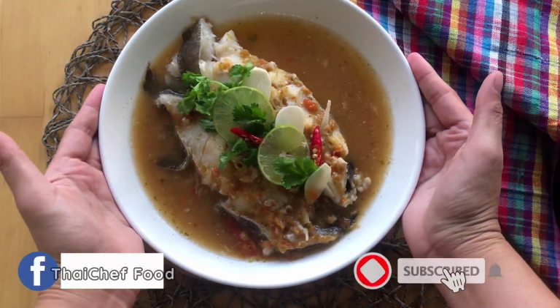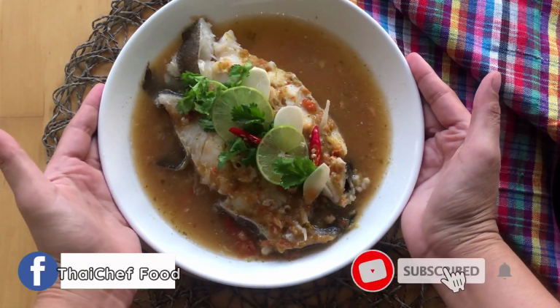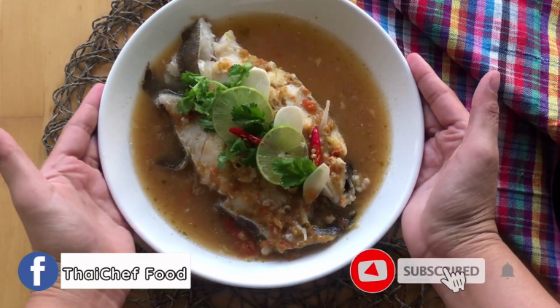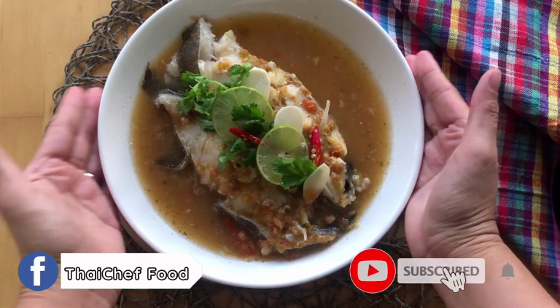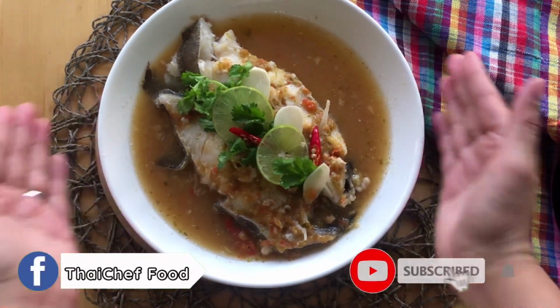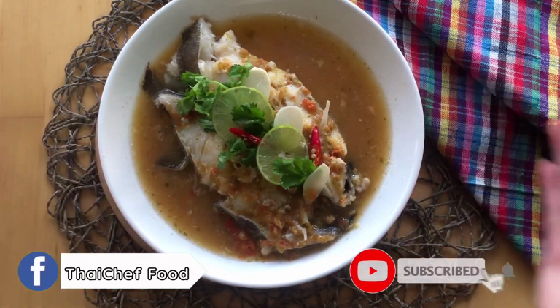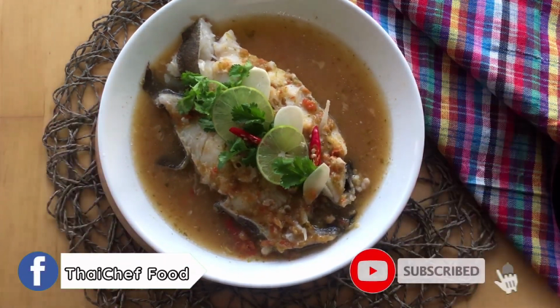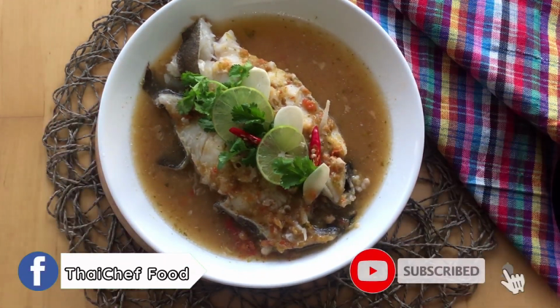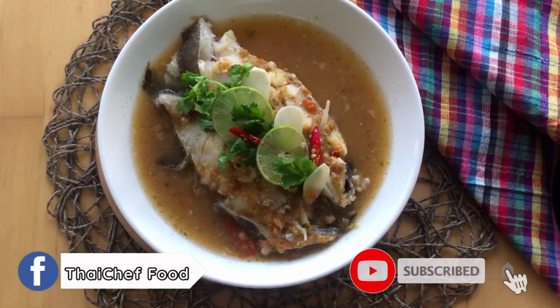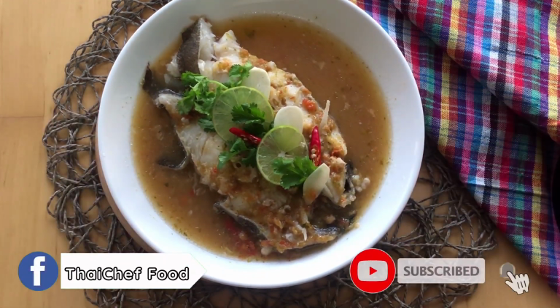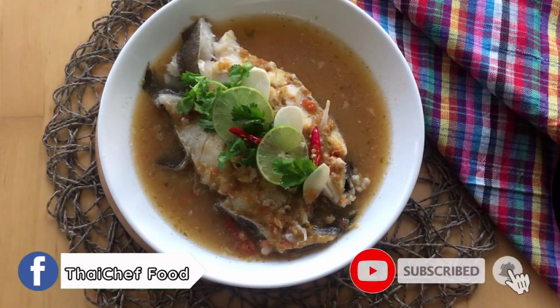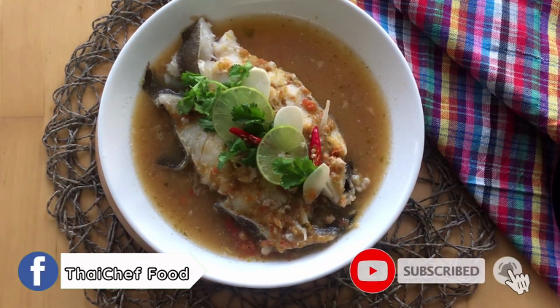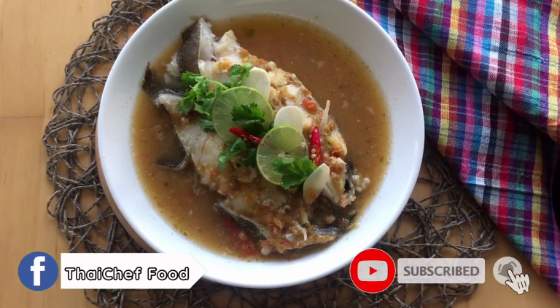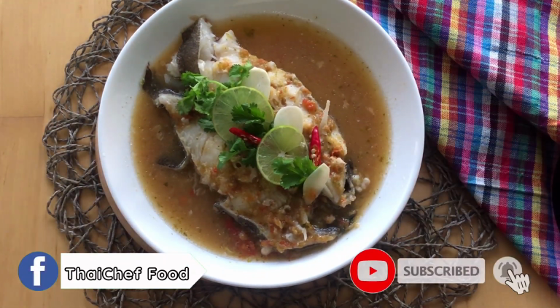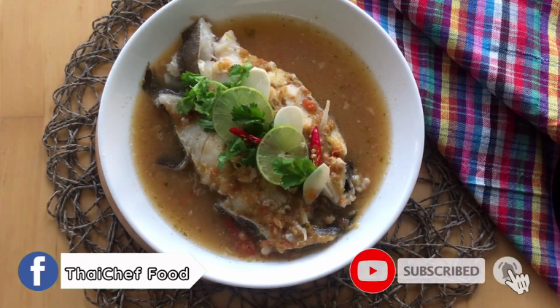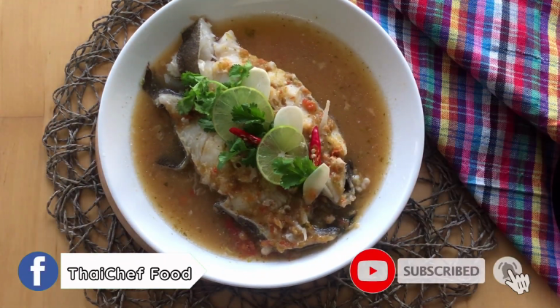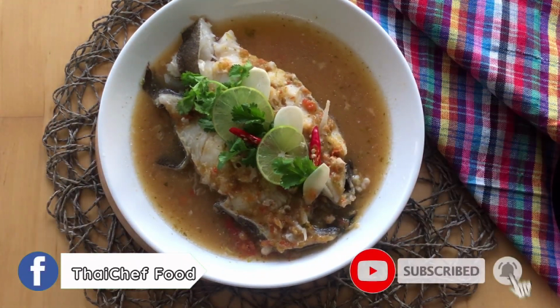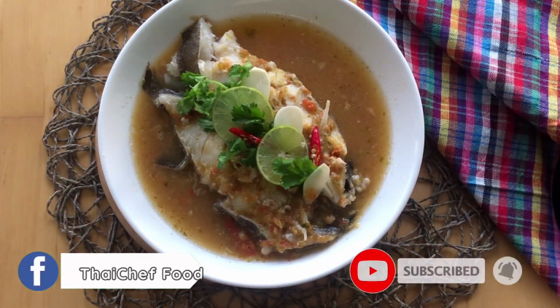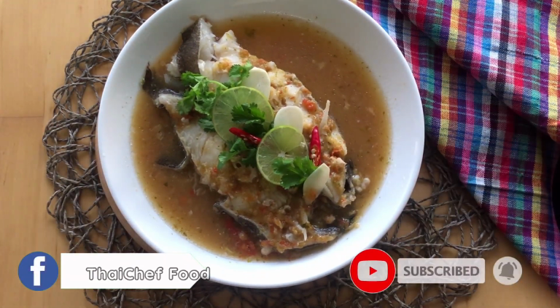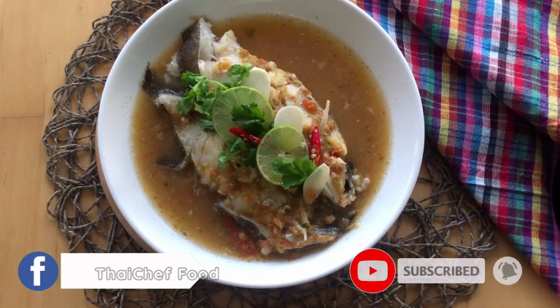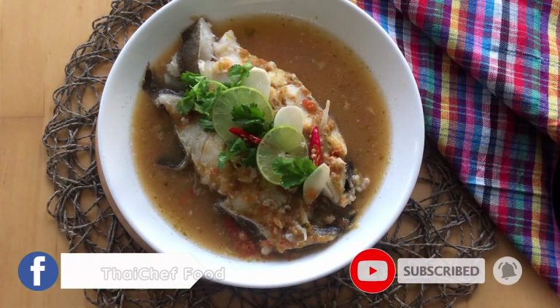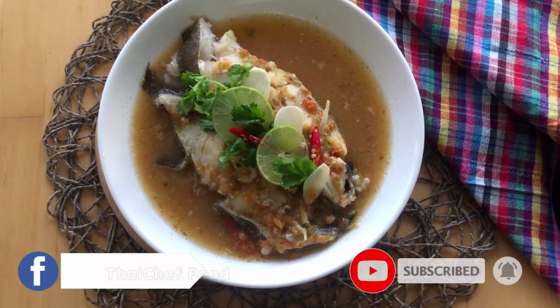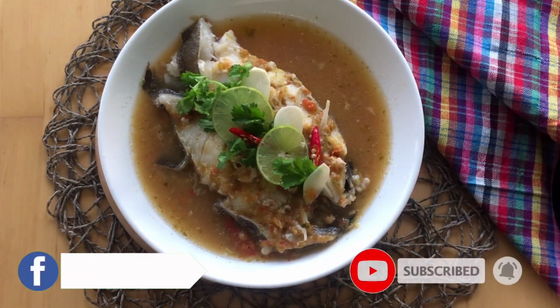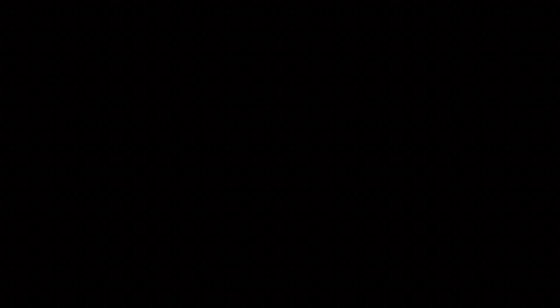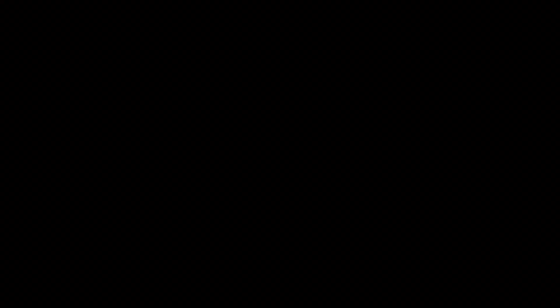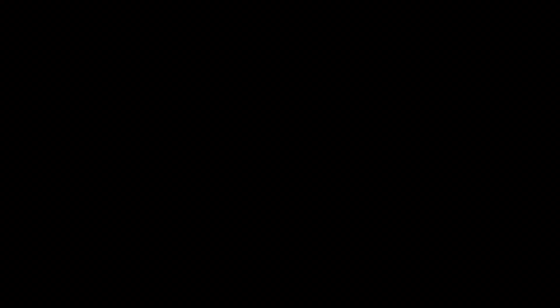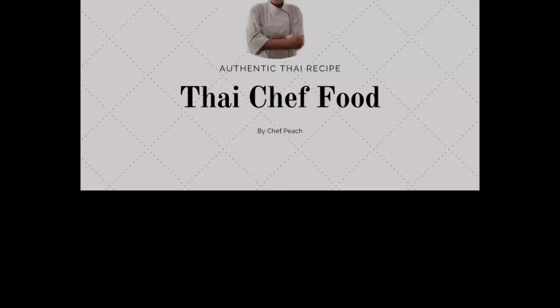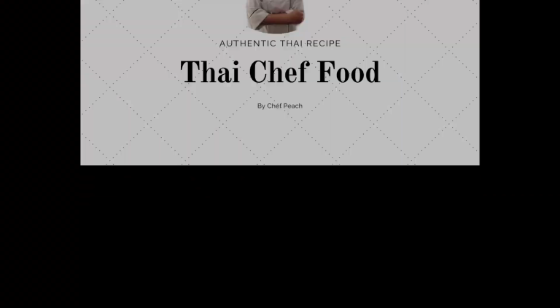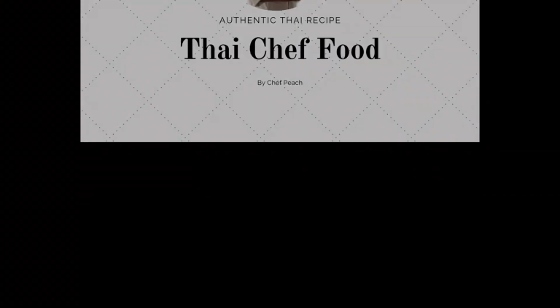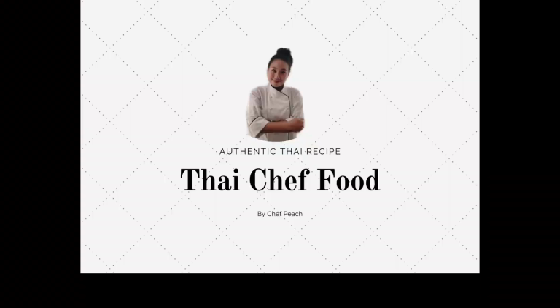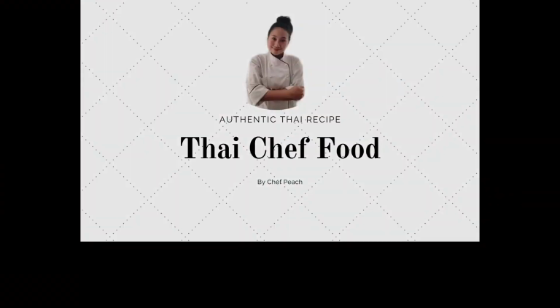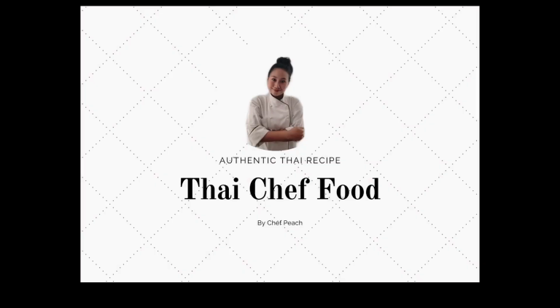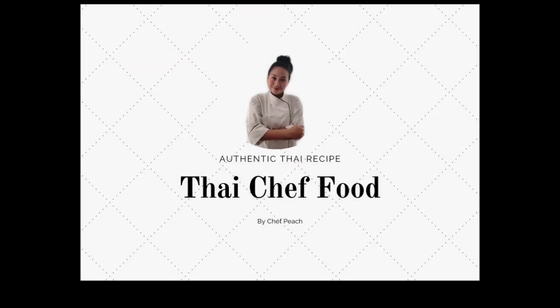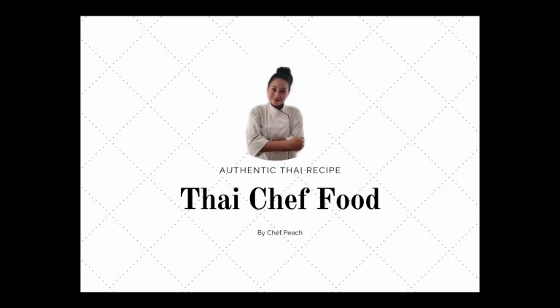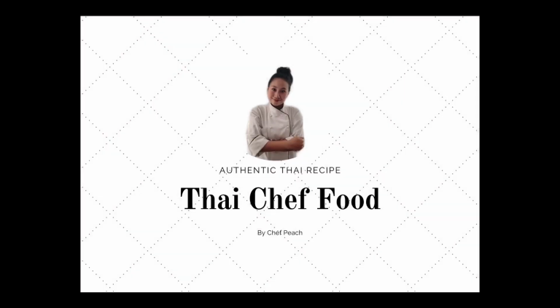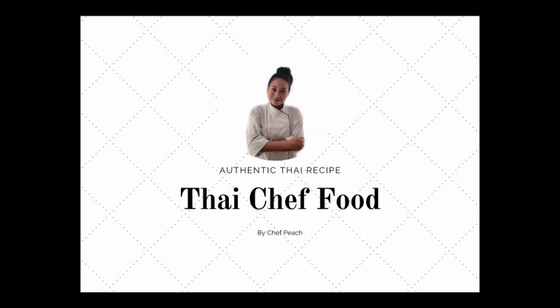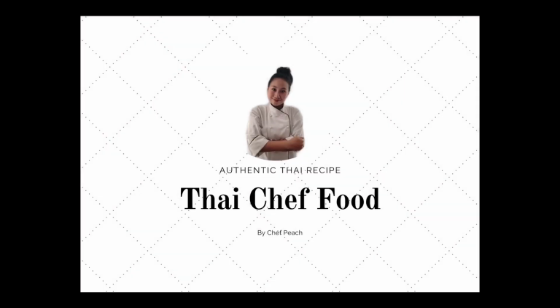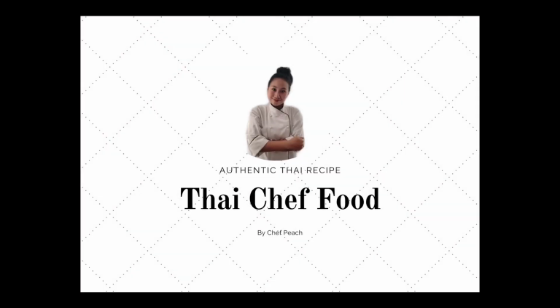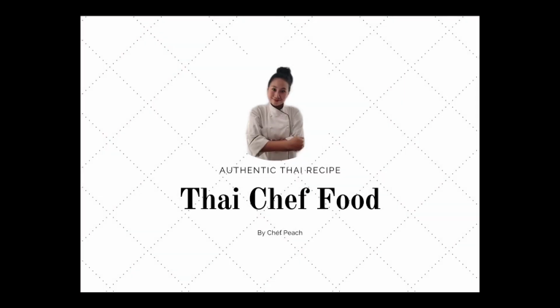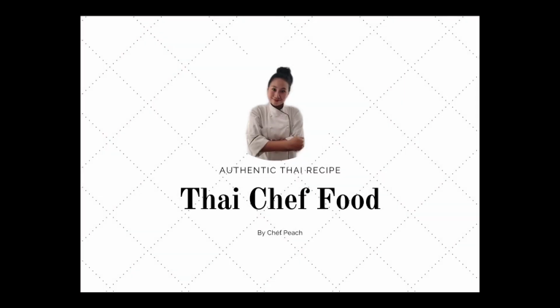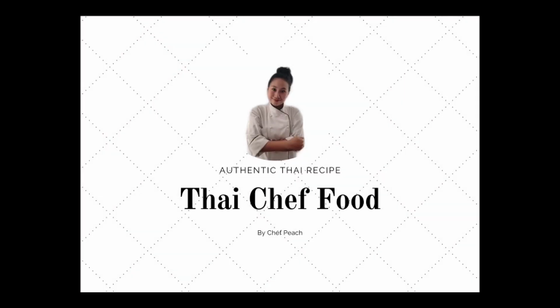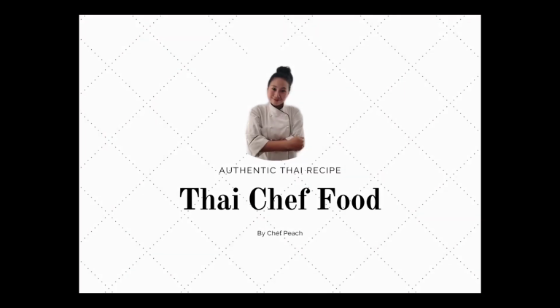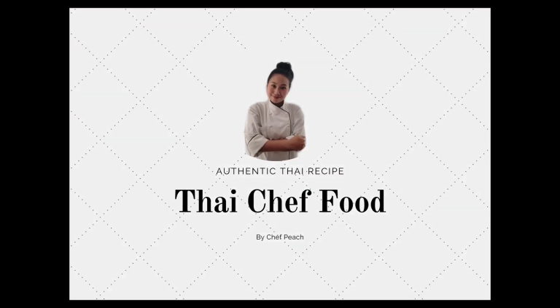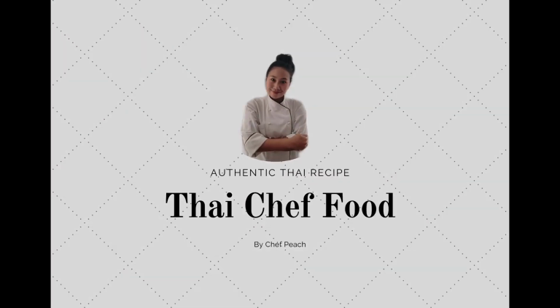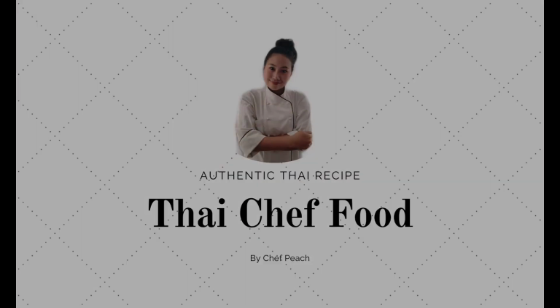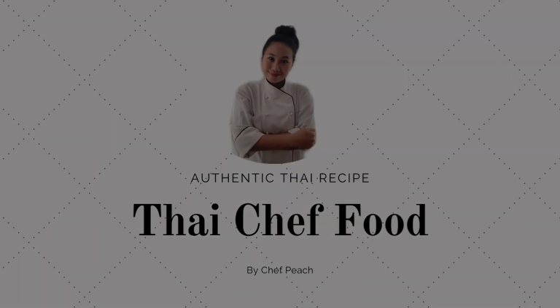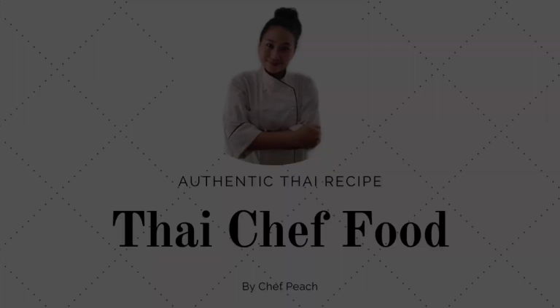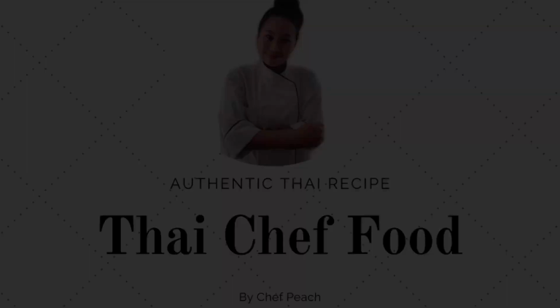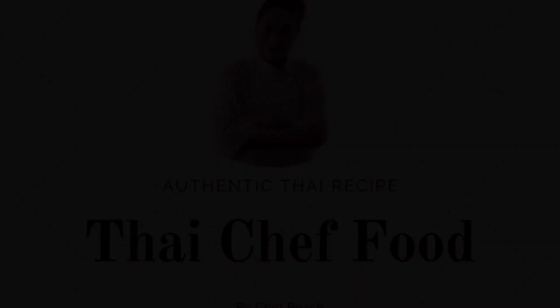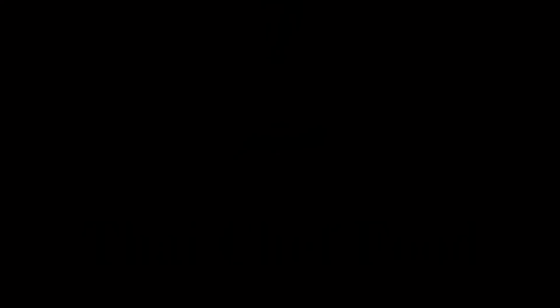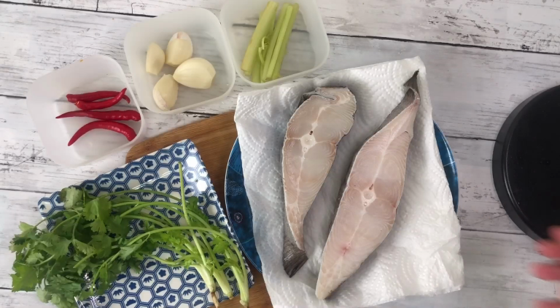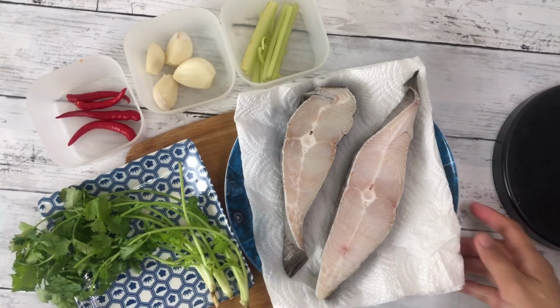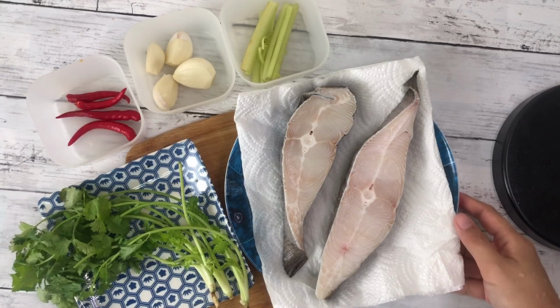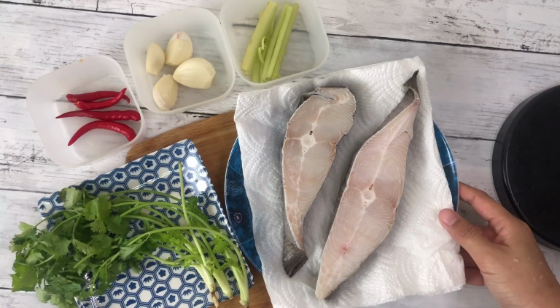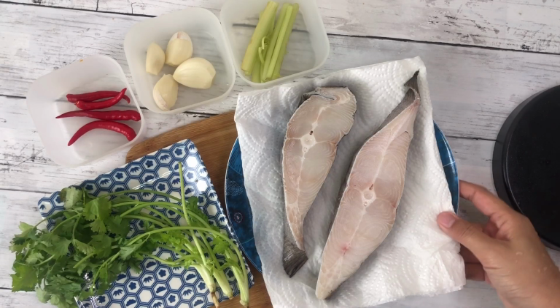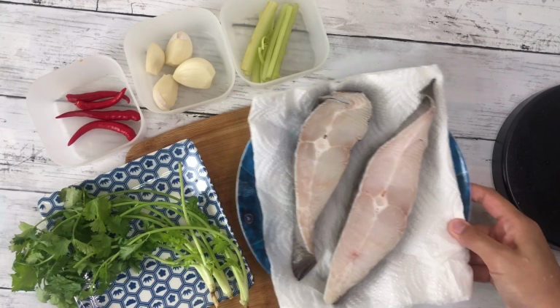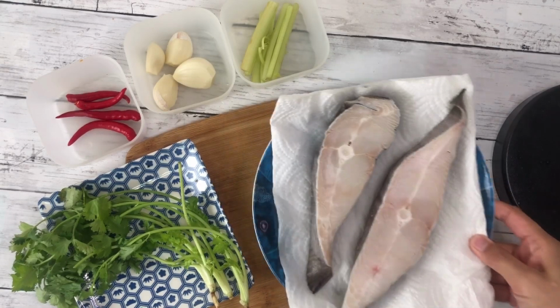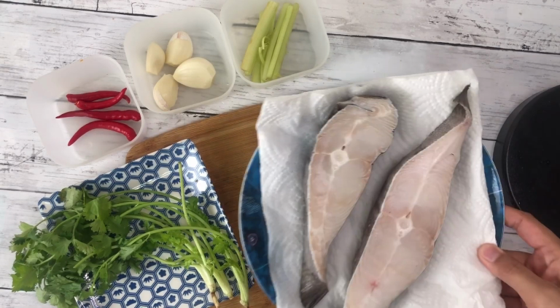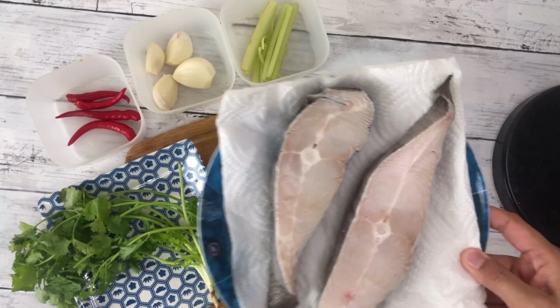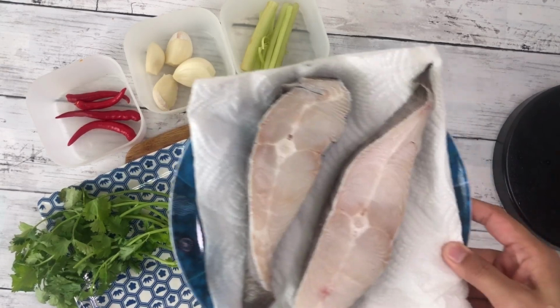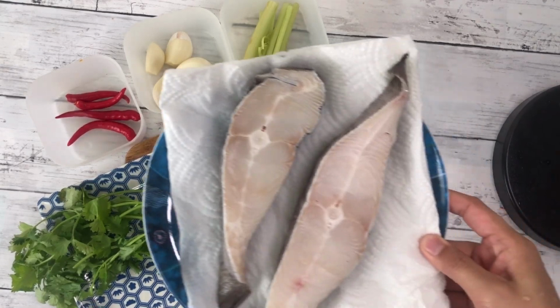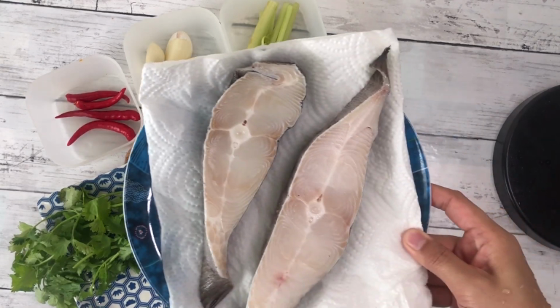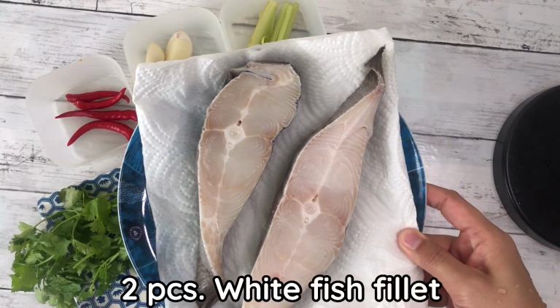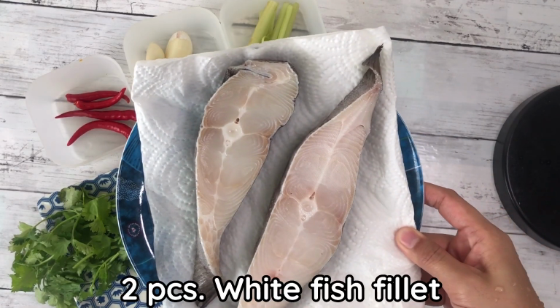Sawaddi ka! Welcome to Thai Chef Food Channel. Today I will show you how to make steamed fish with lime salt and garlic.